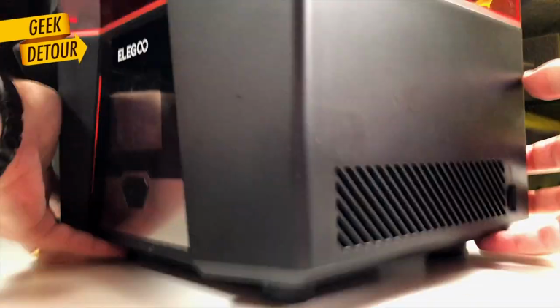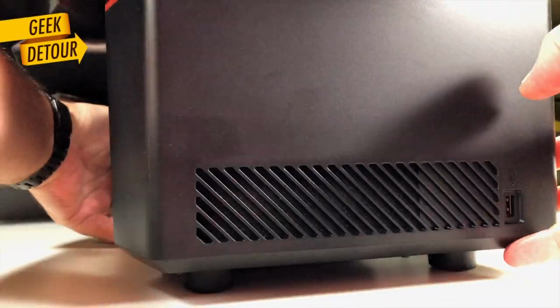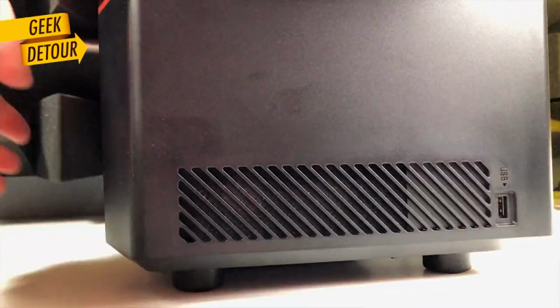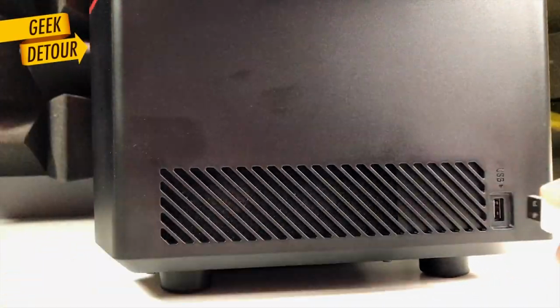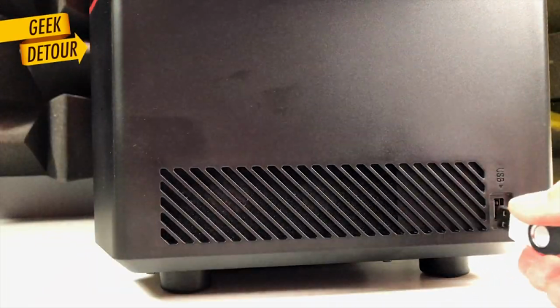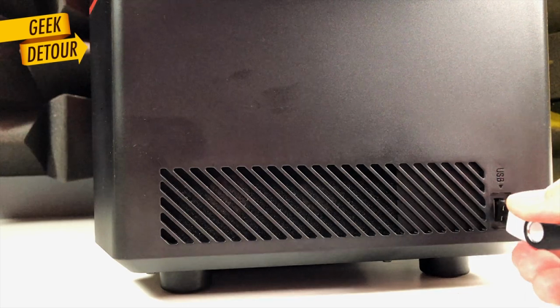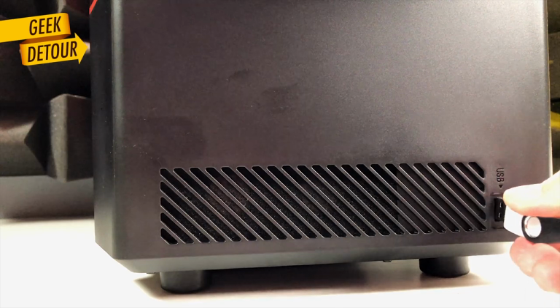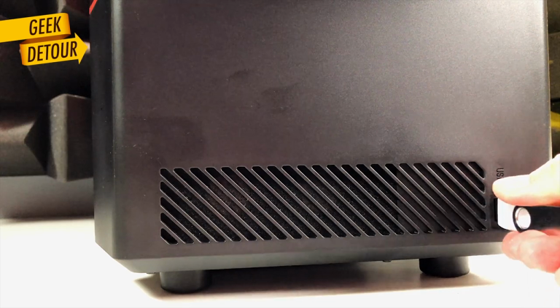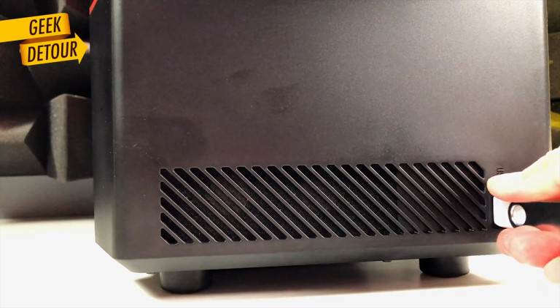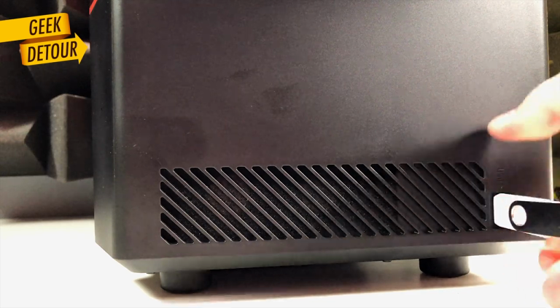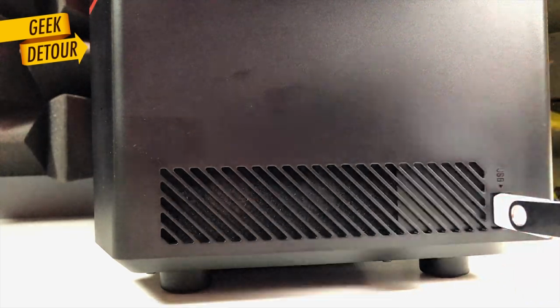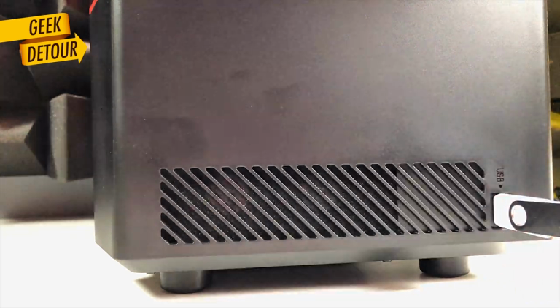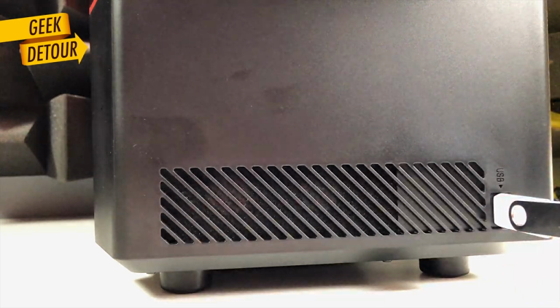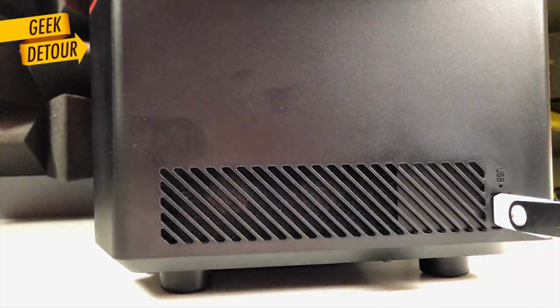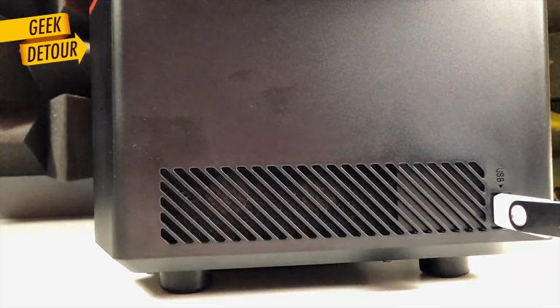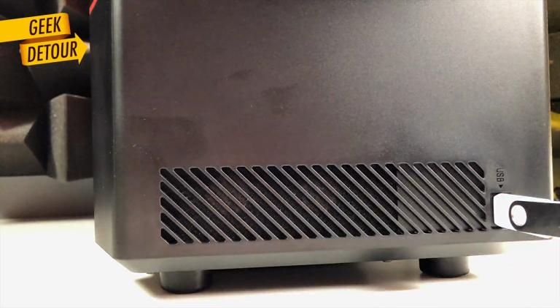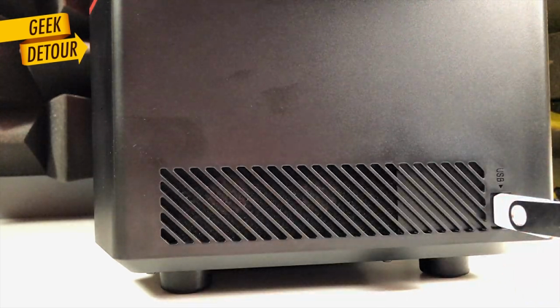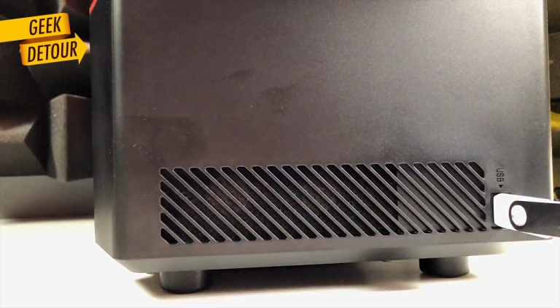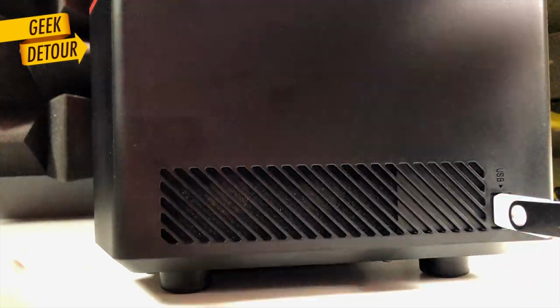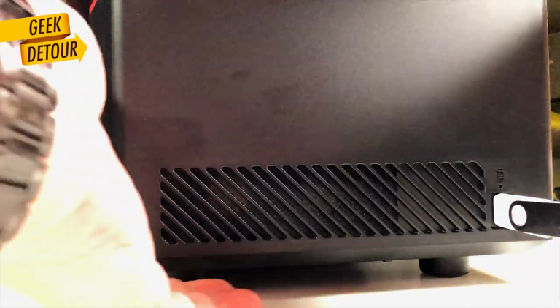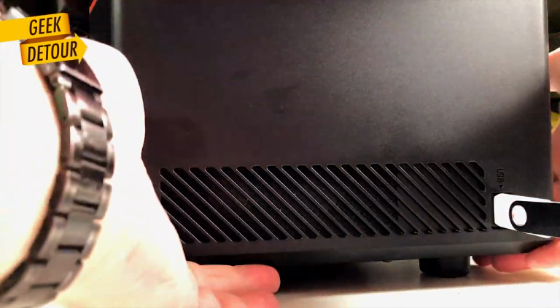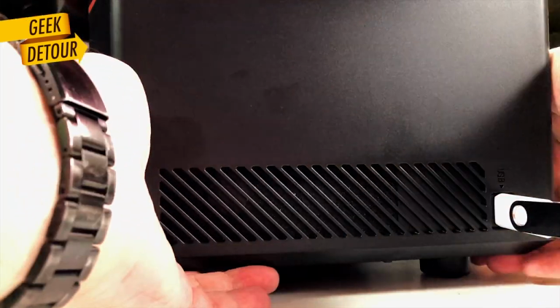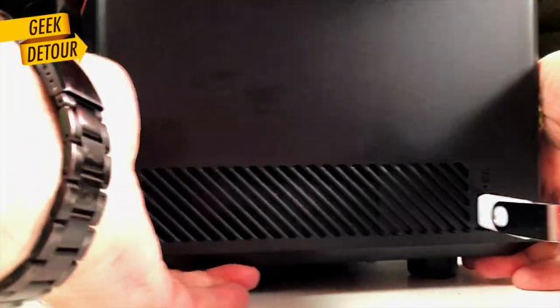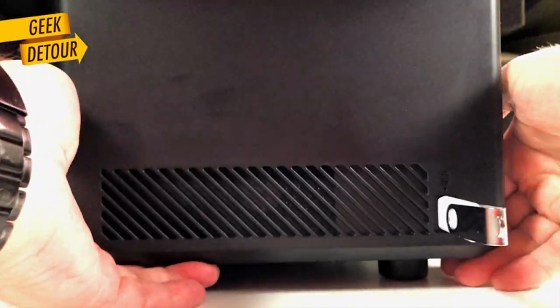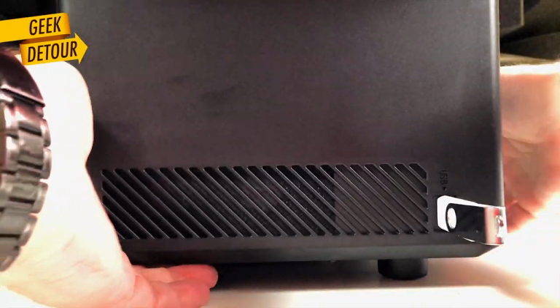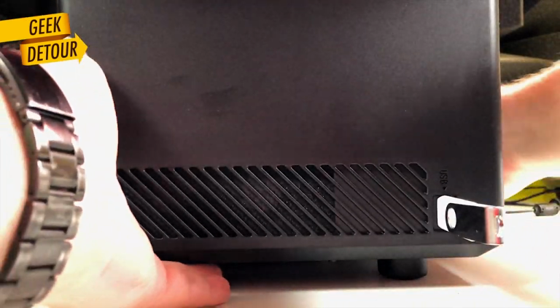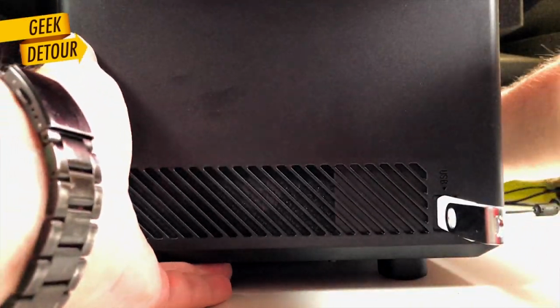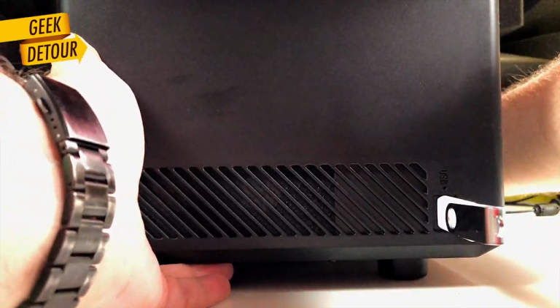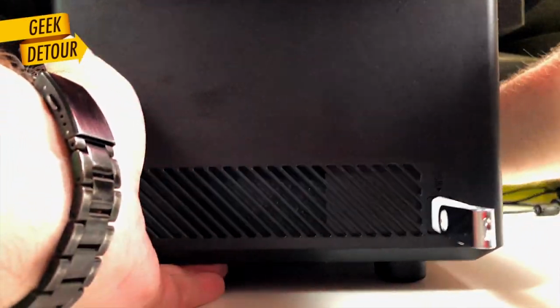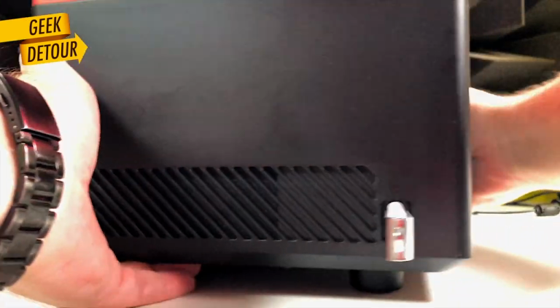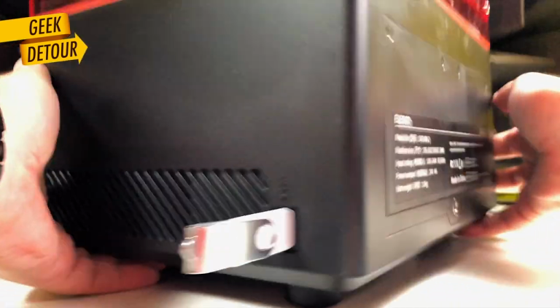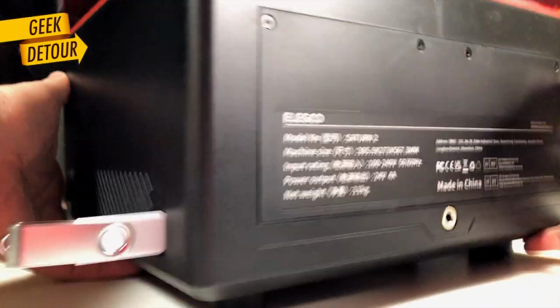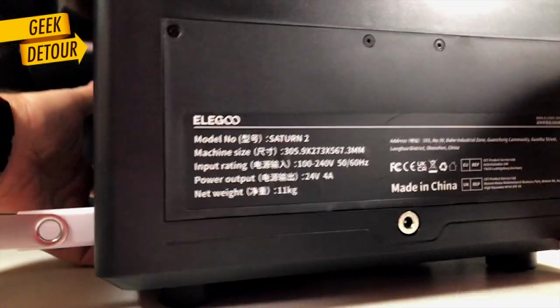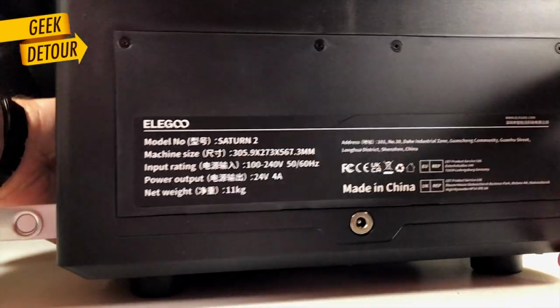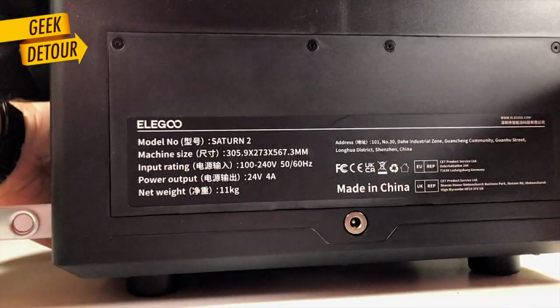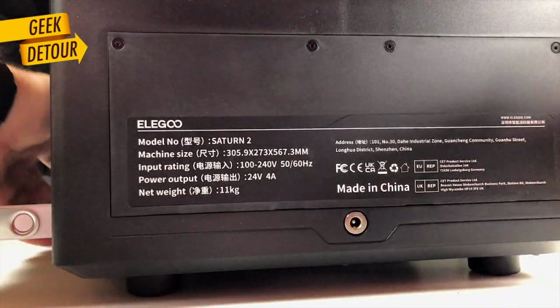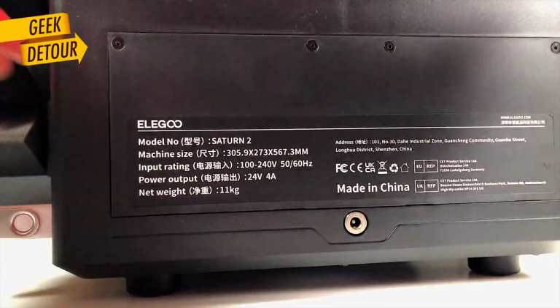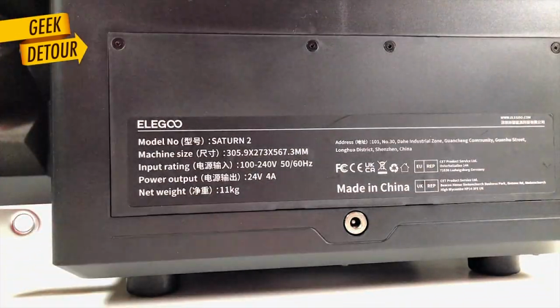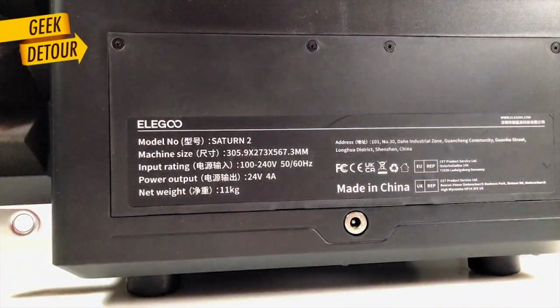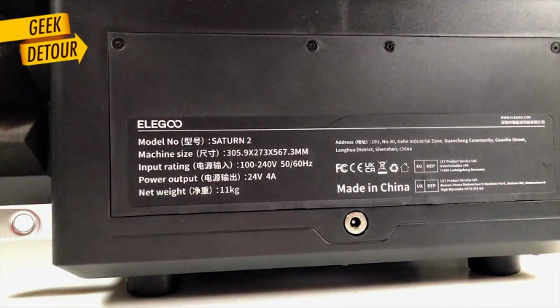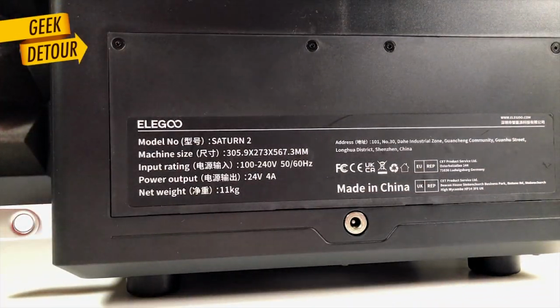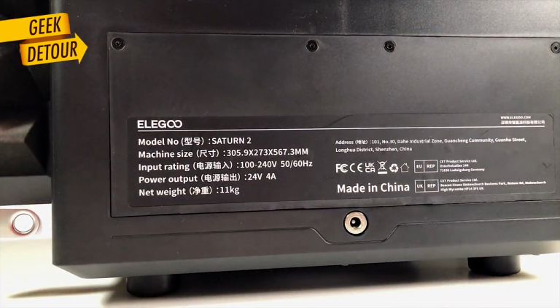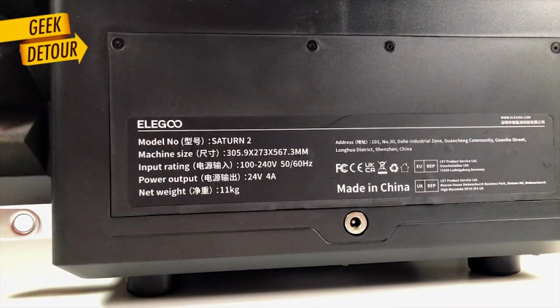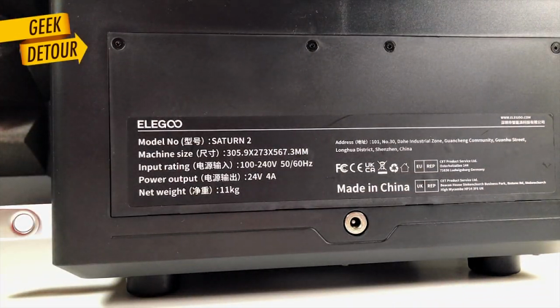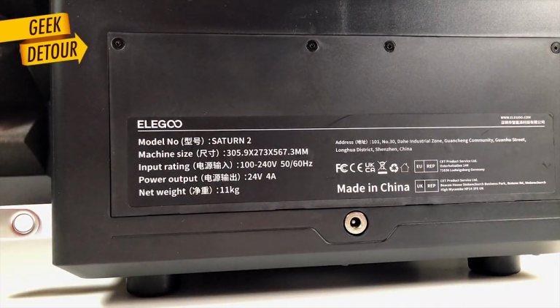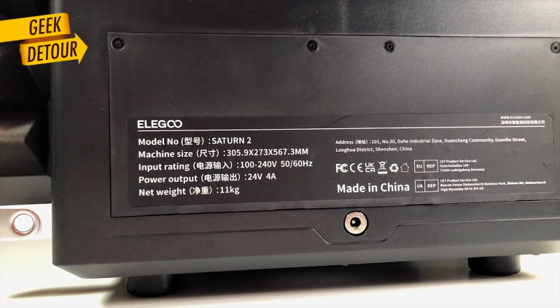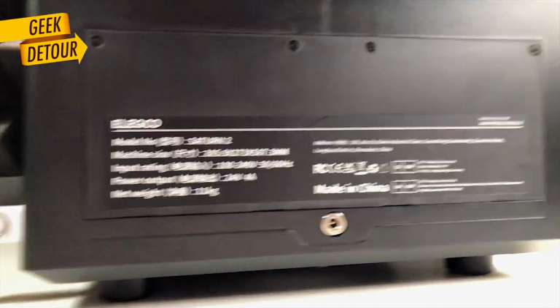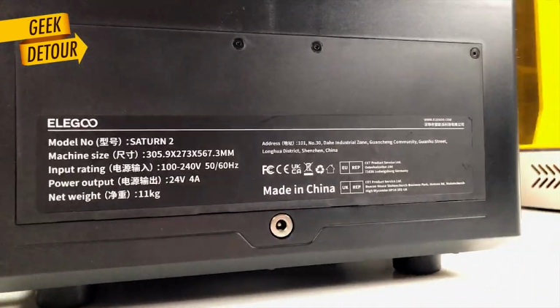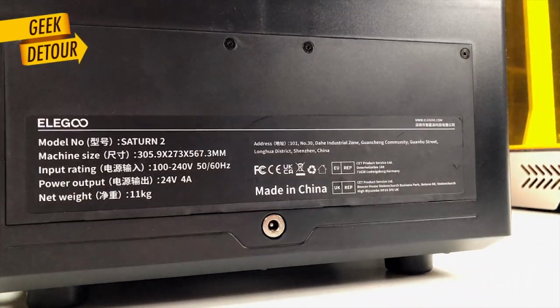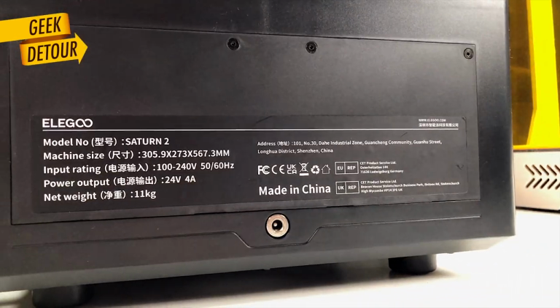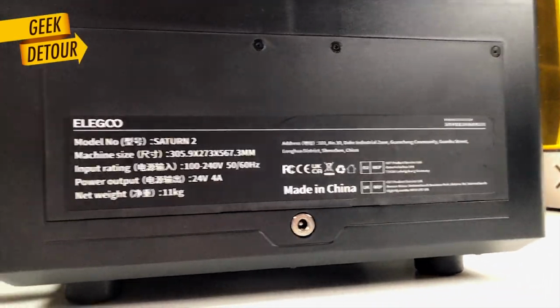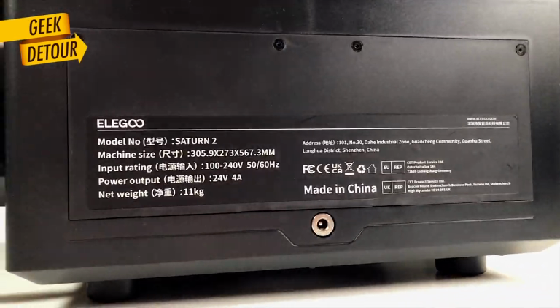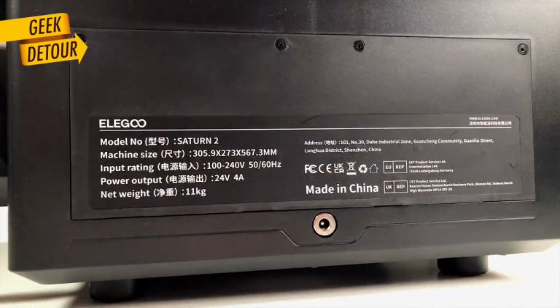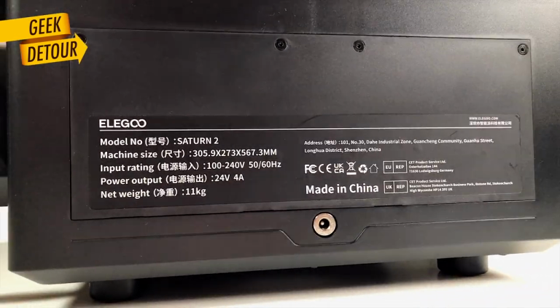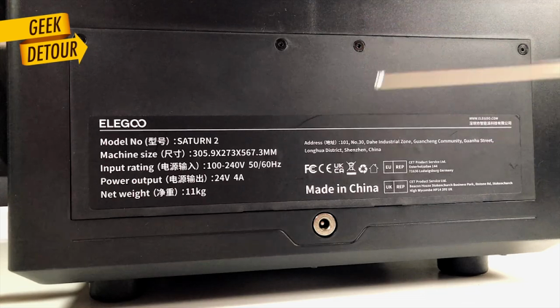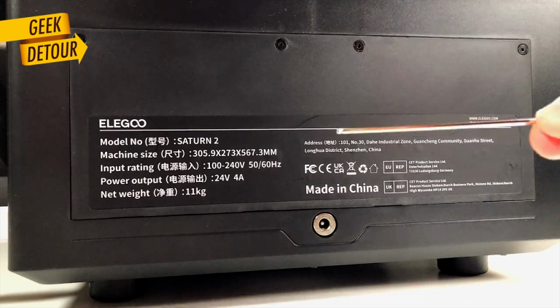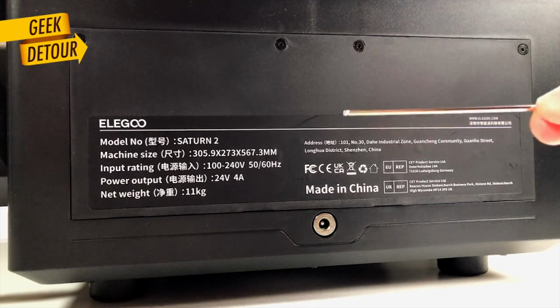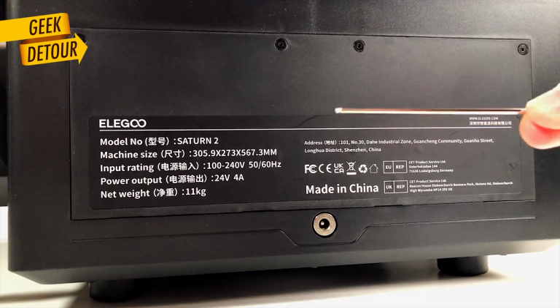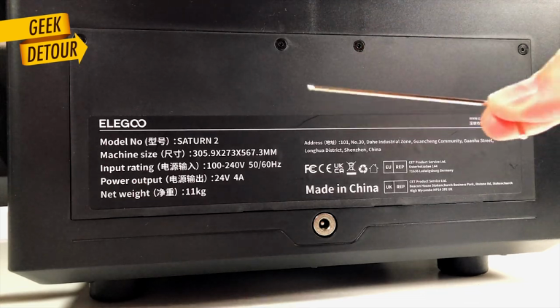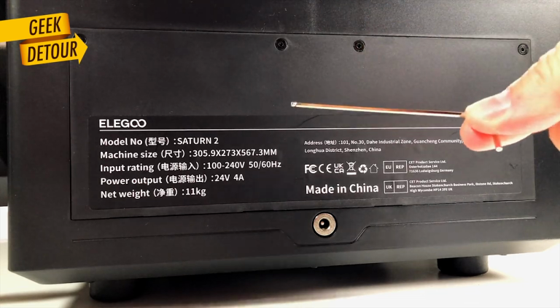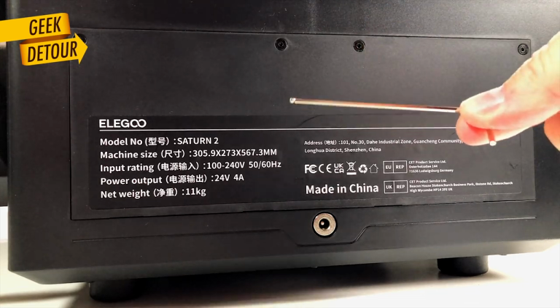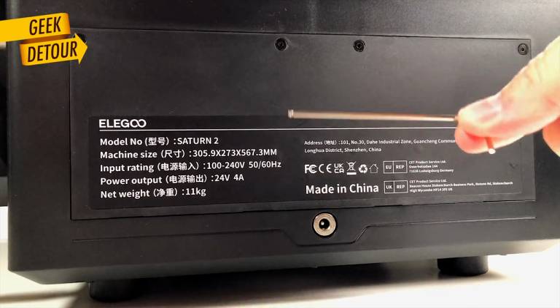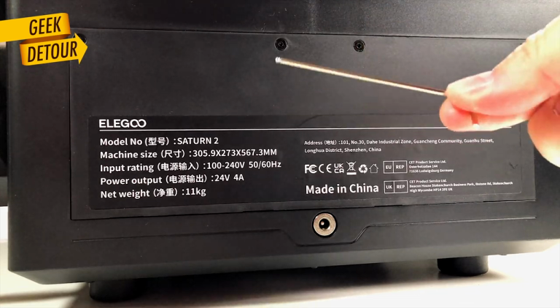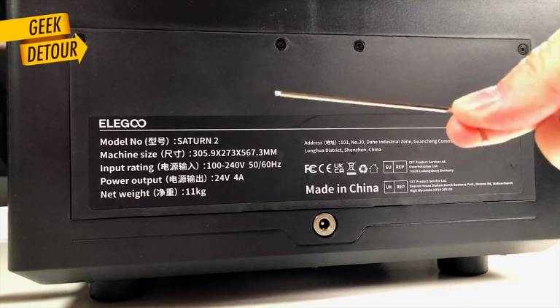The USB port is still at the right side. And this is the back. Should we take a look inside?